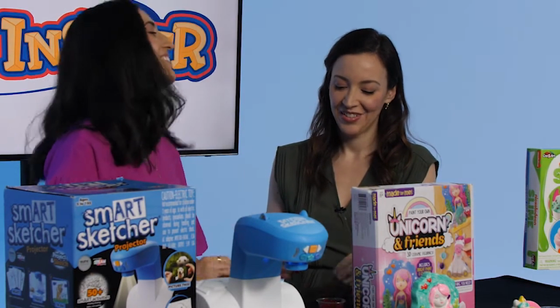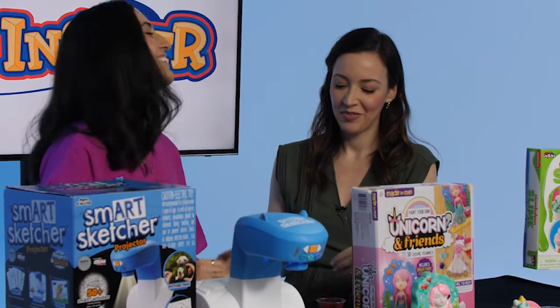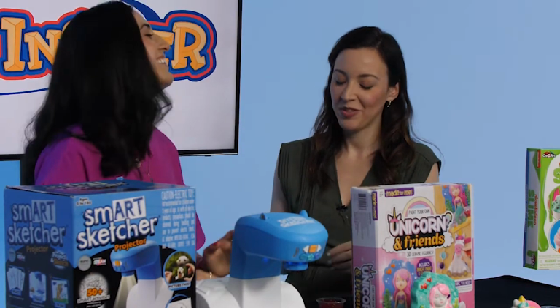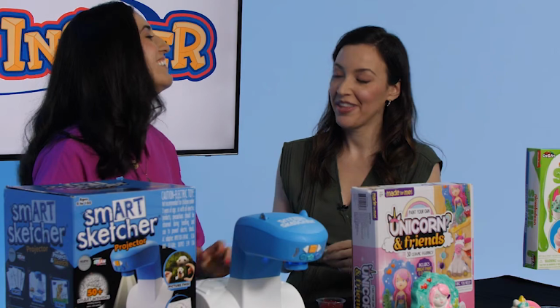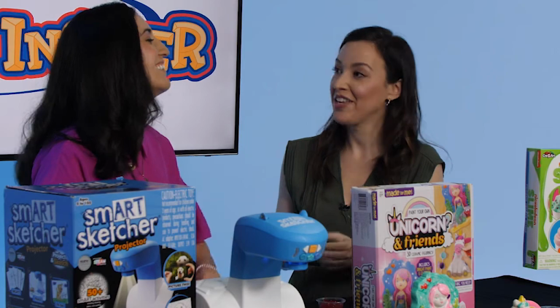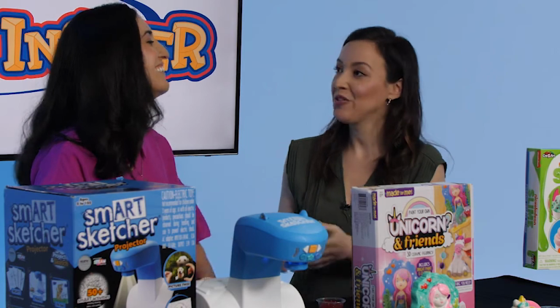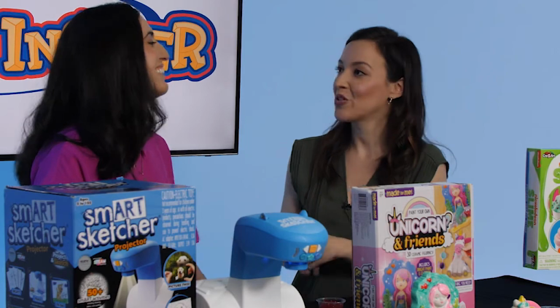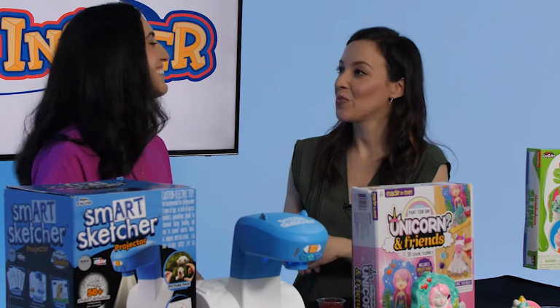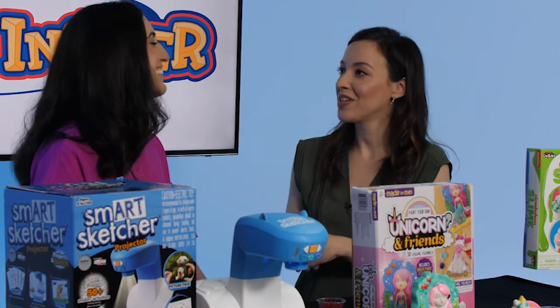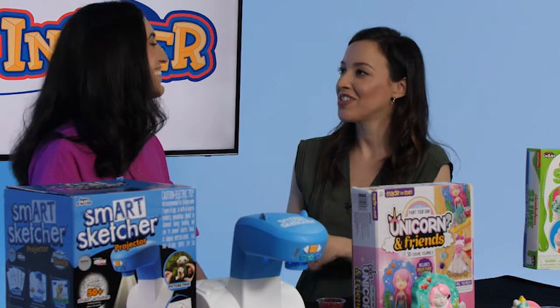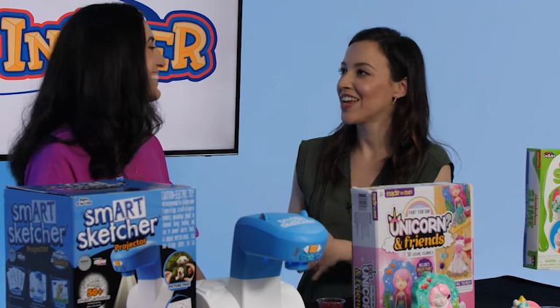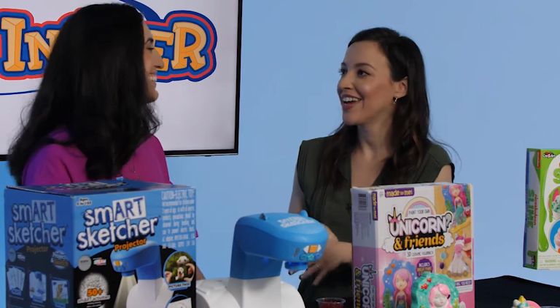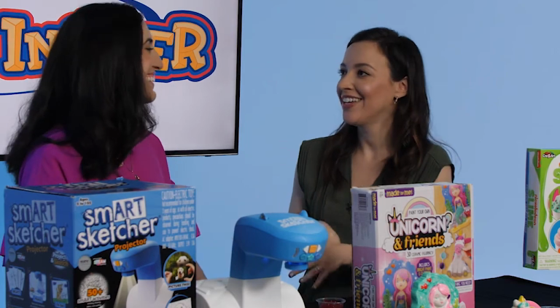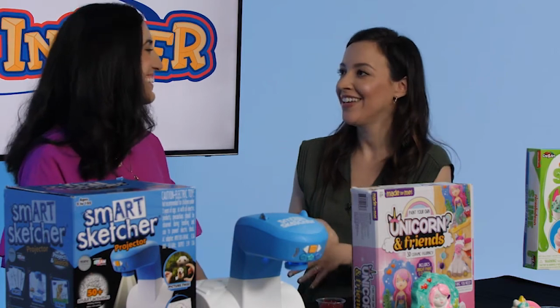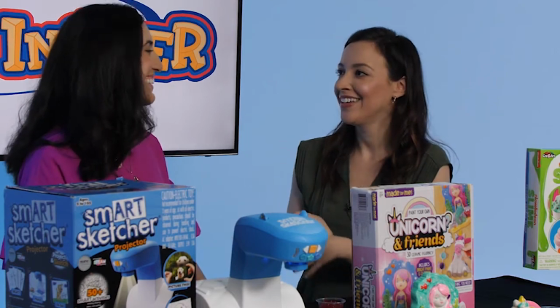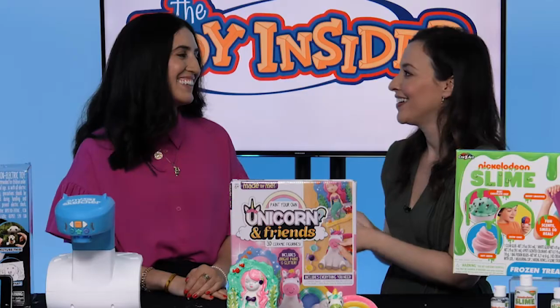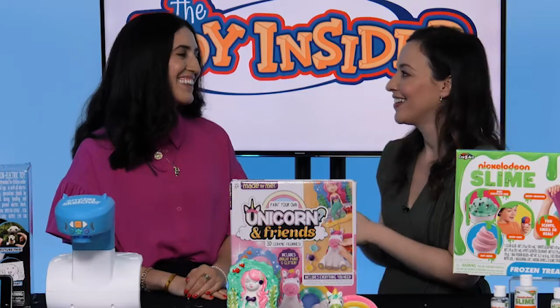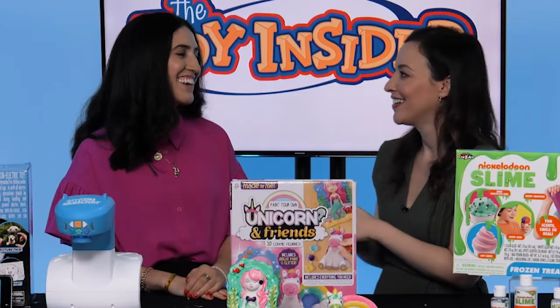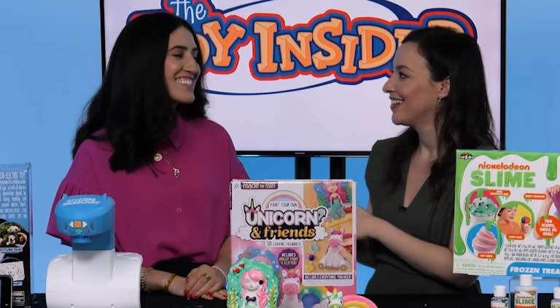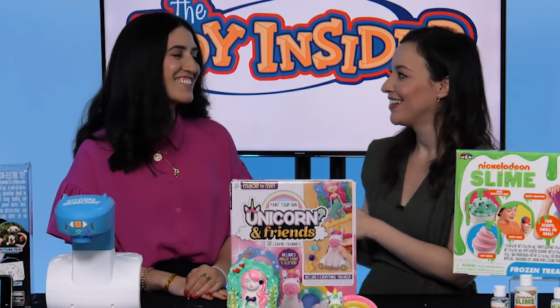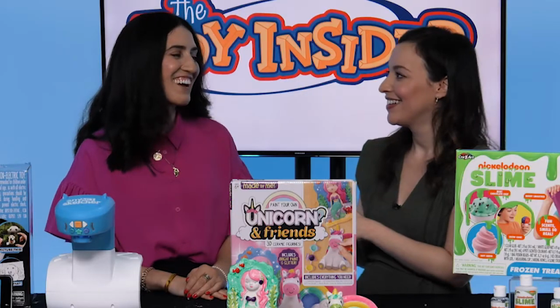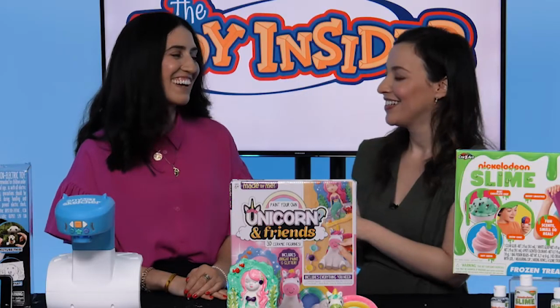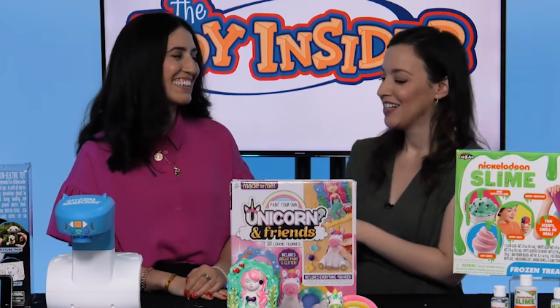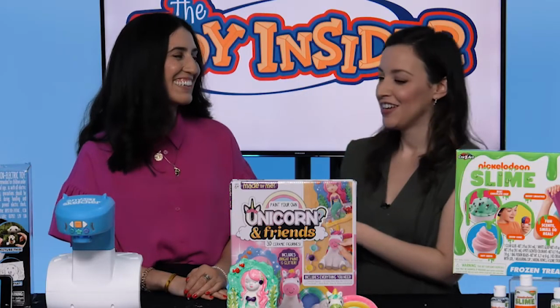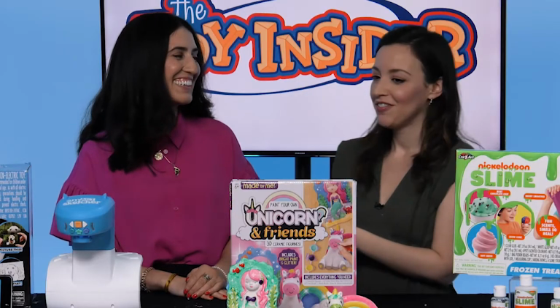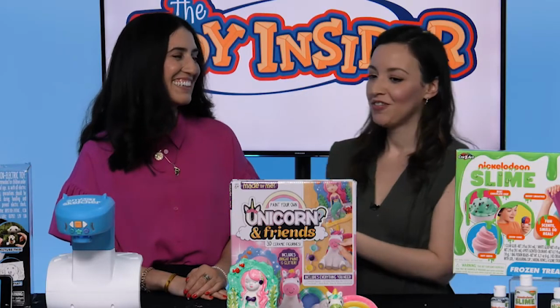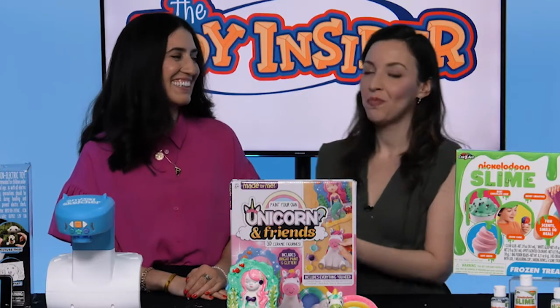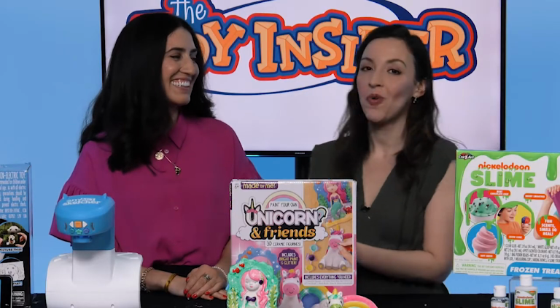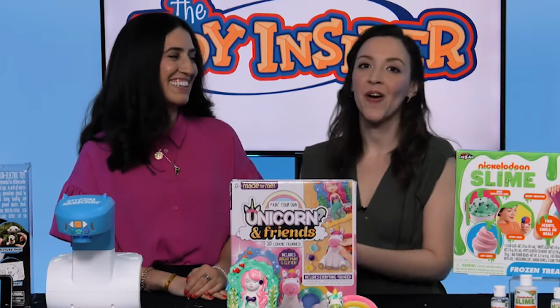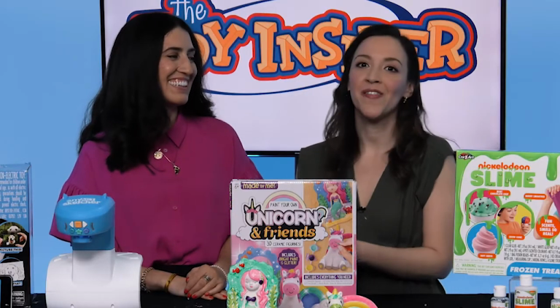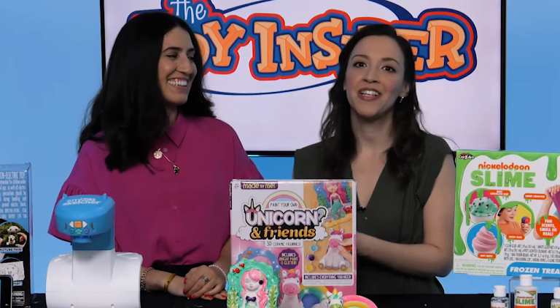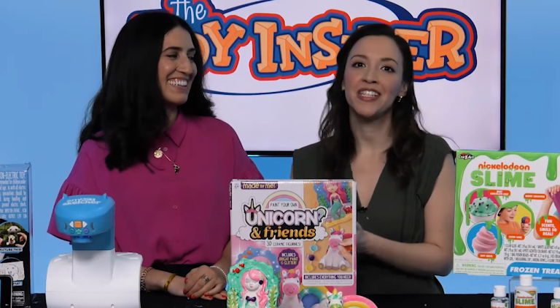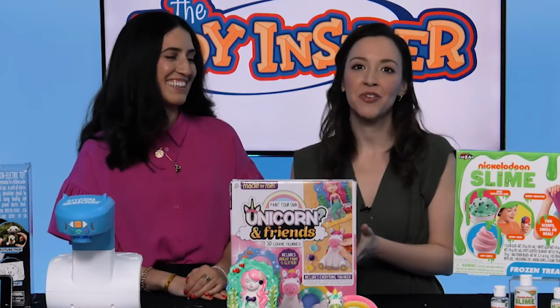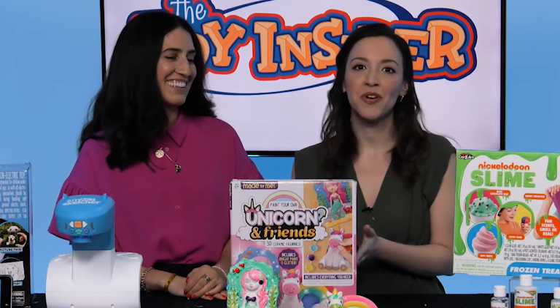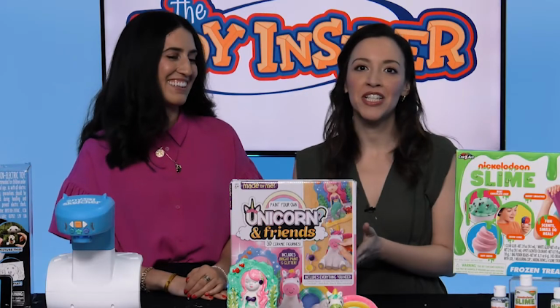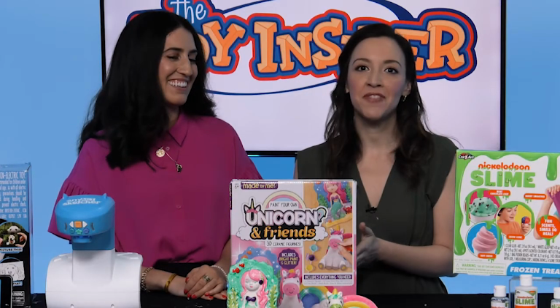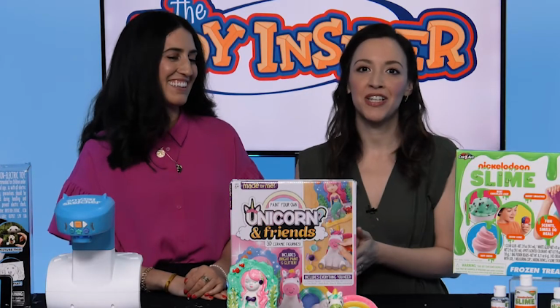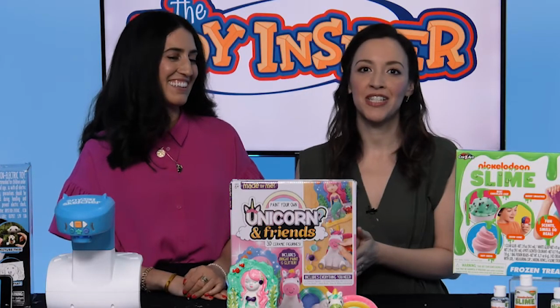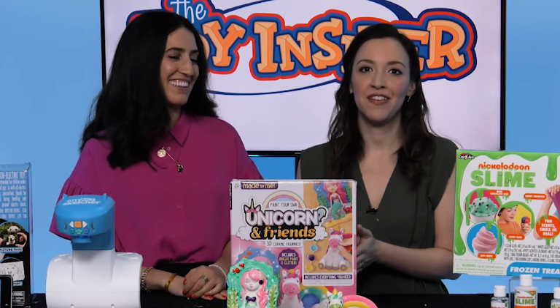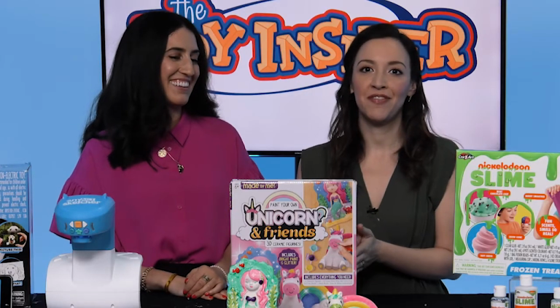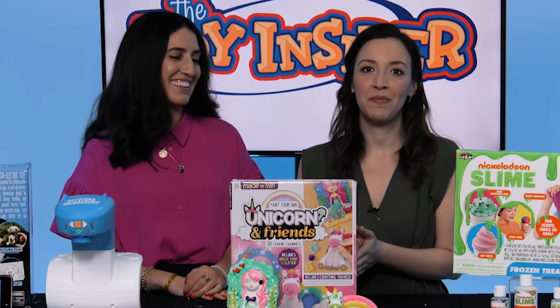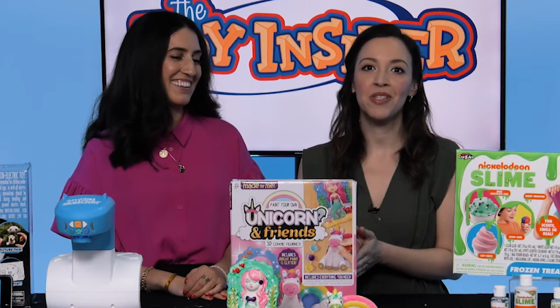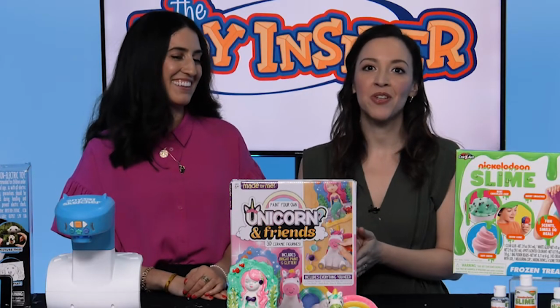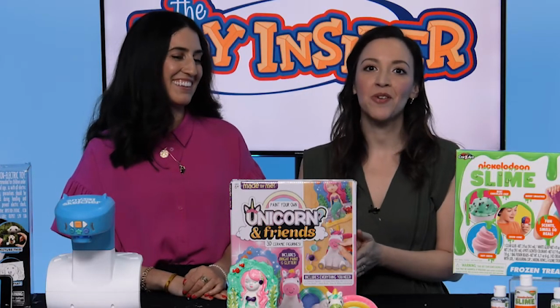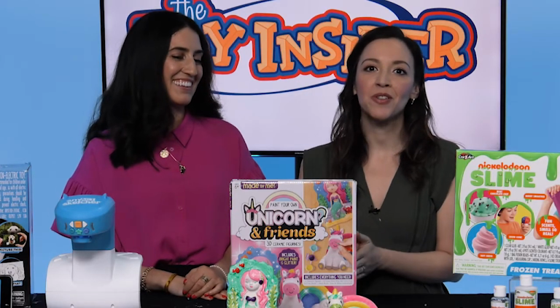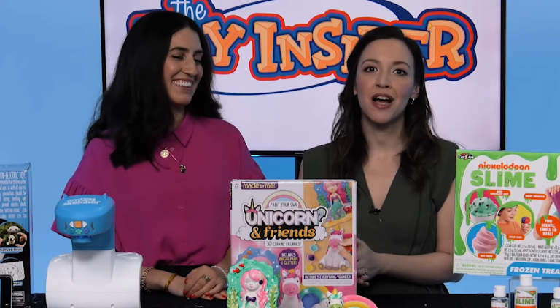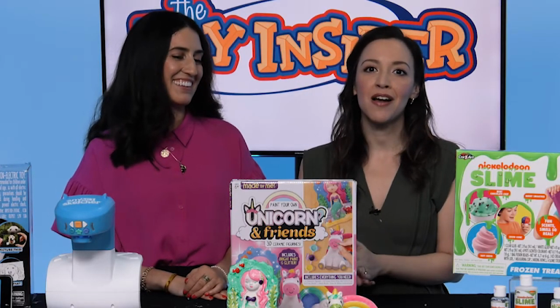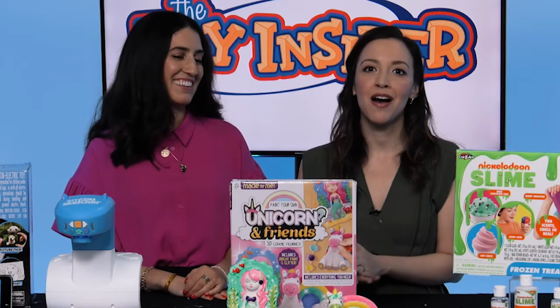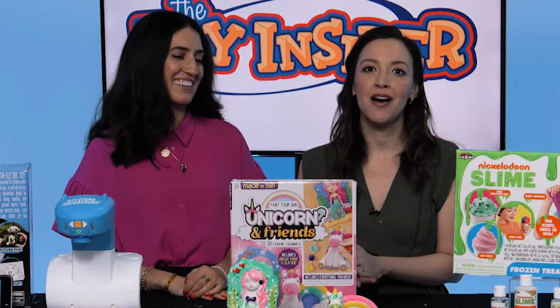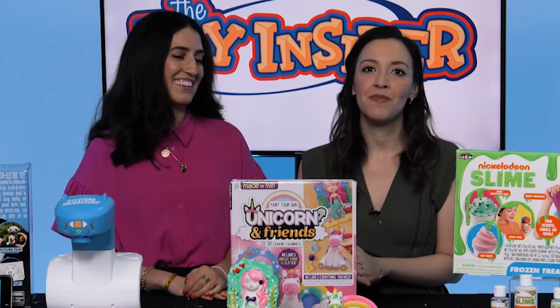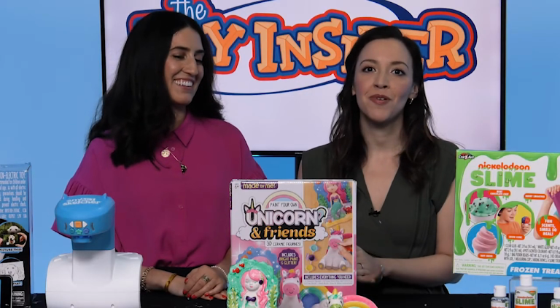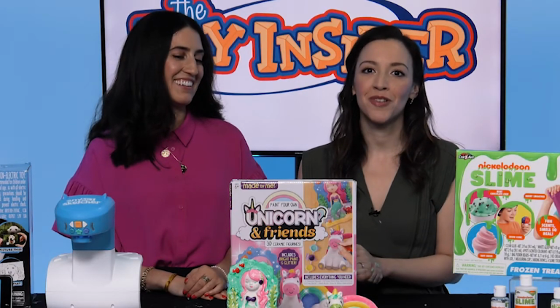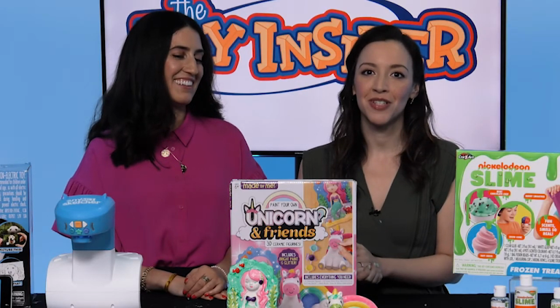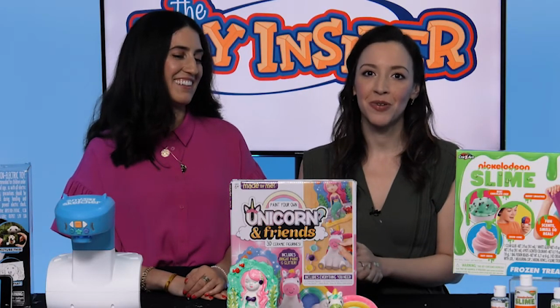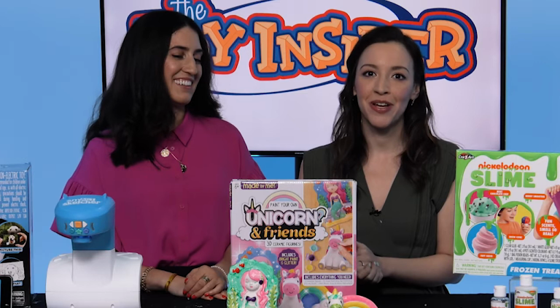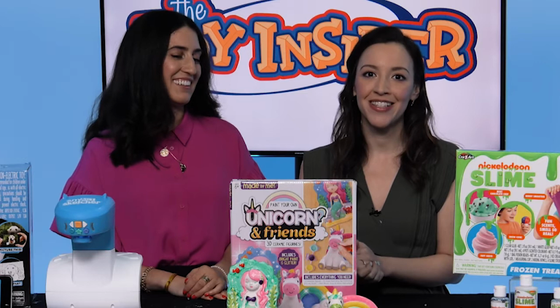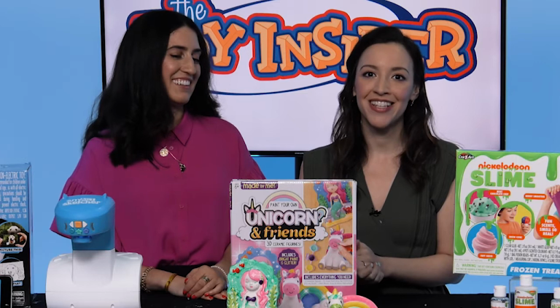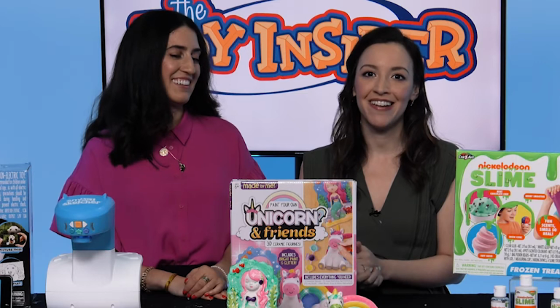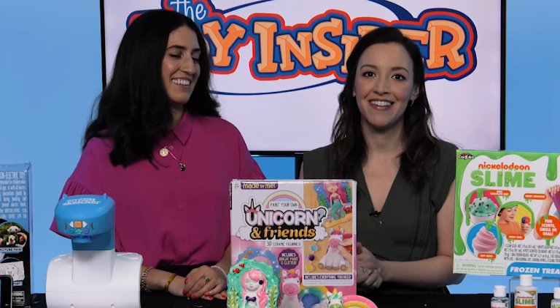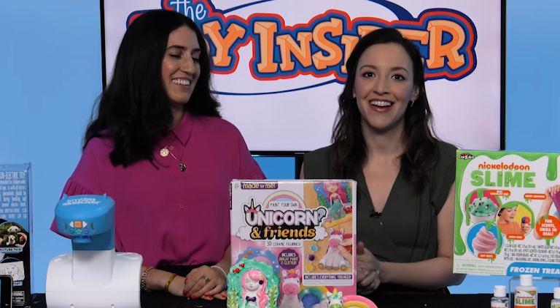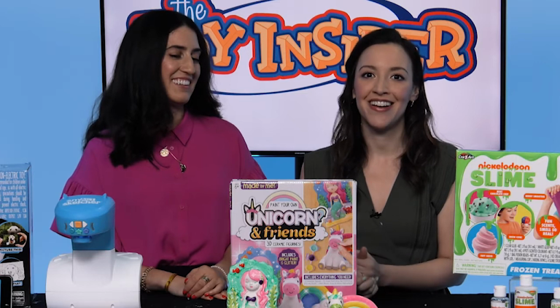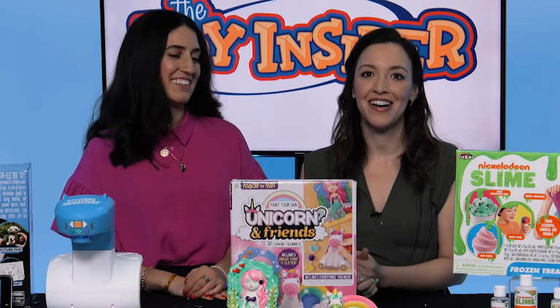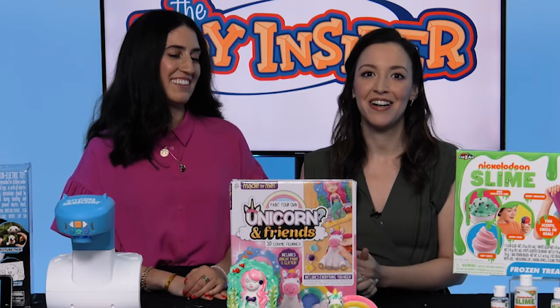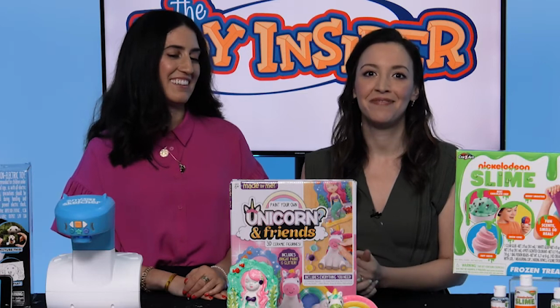Thank you so much, Jacqui. For more on these toys, visit FamilyCircle.com or TheToyInsider.com.